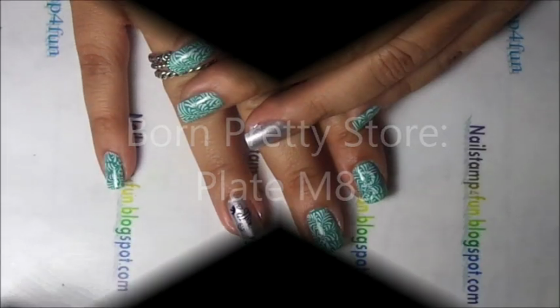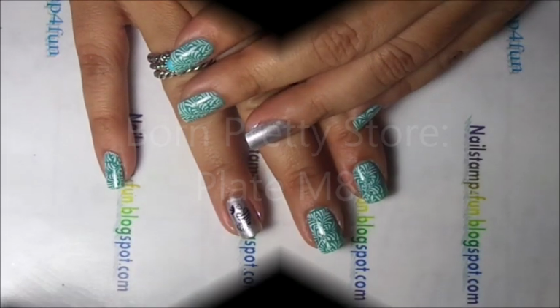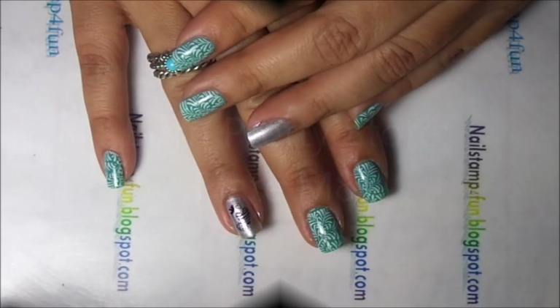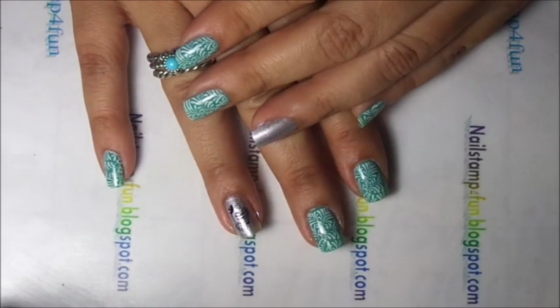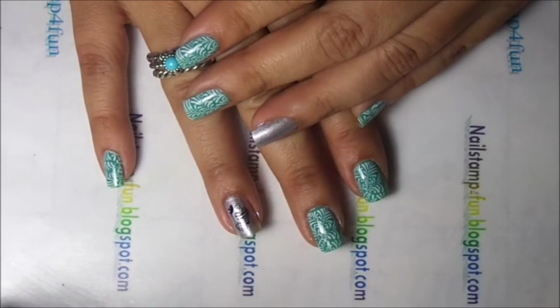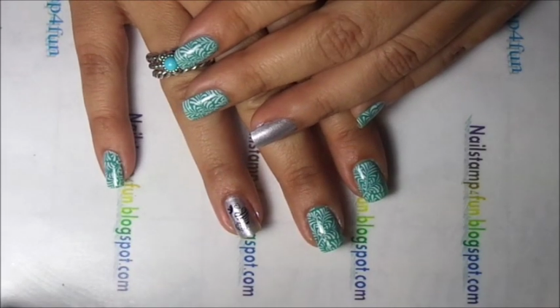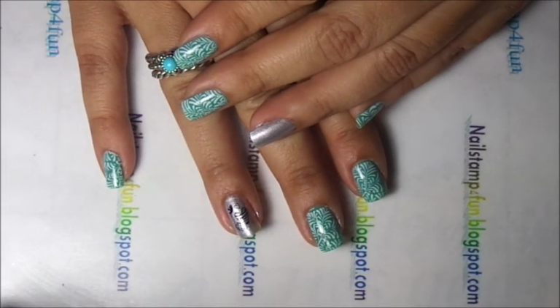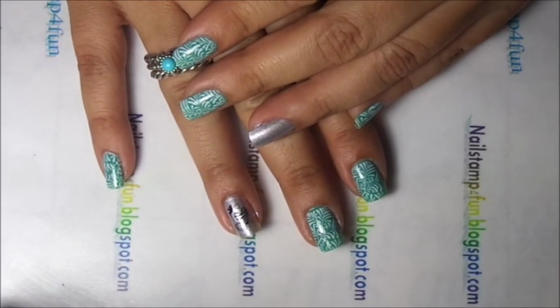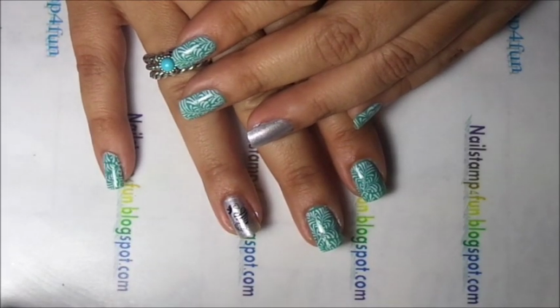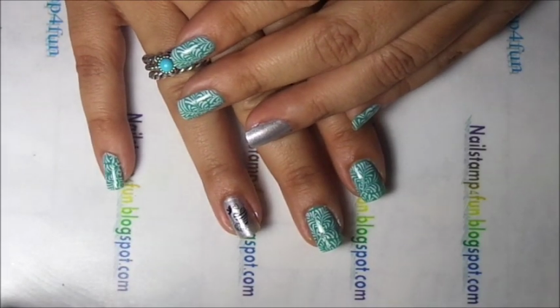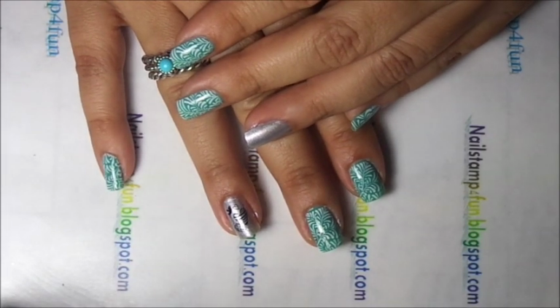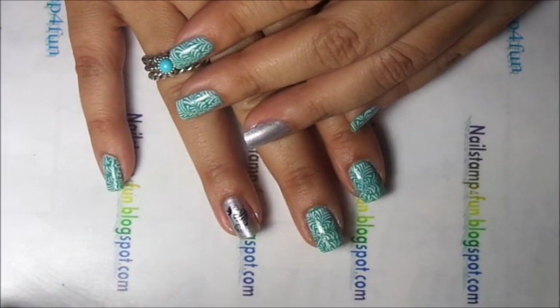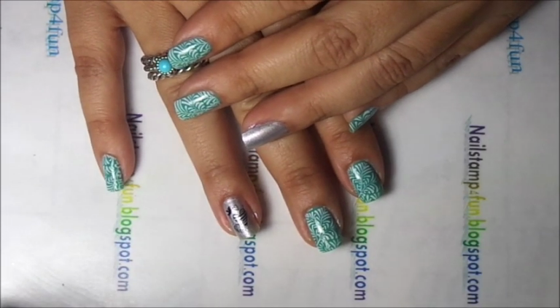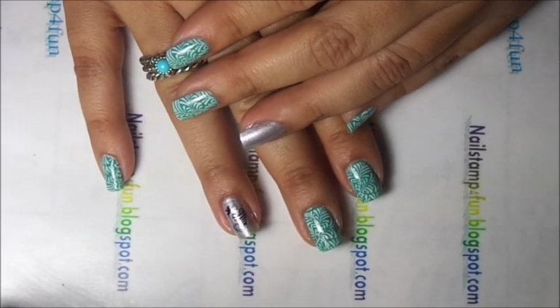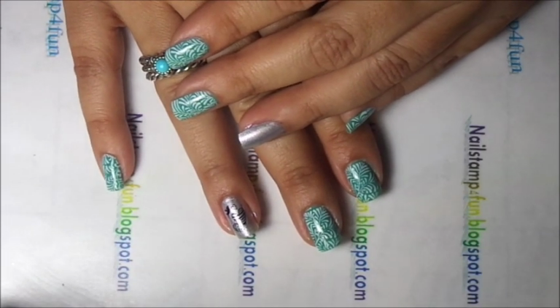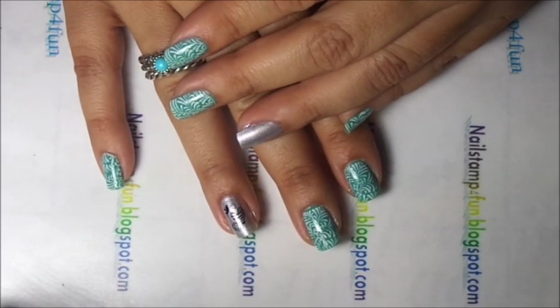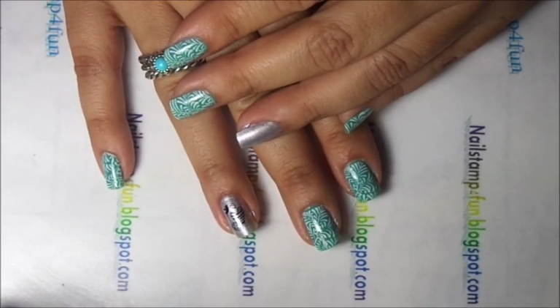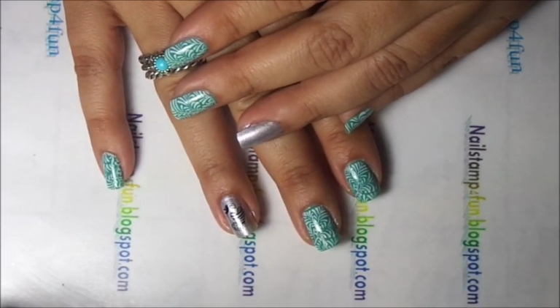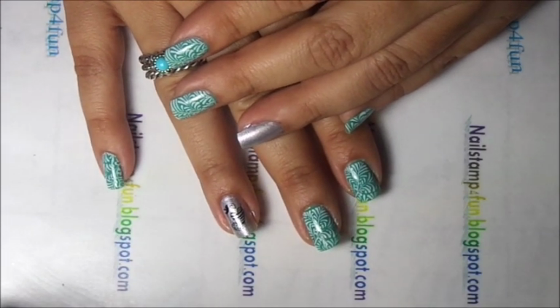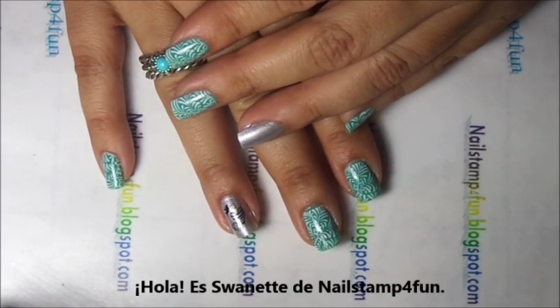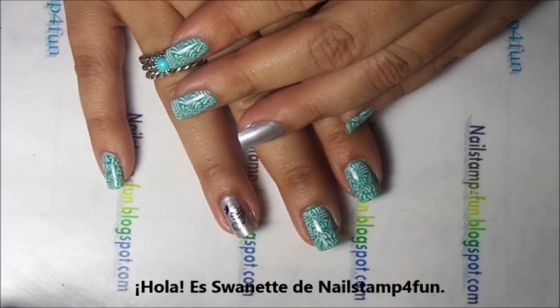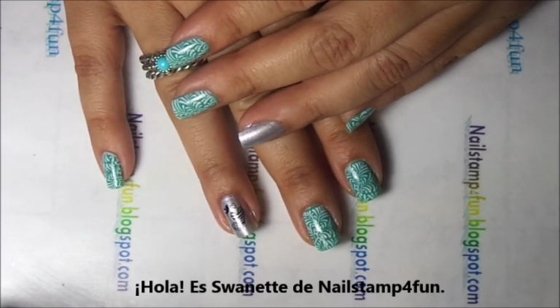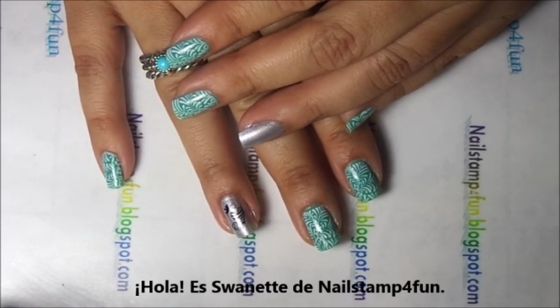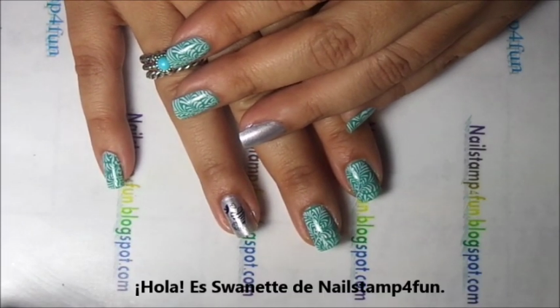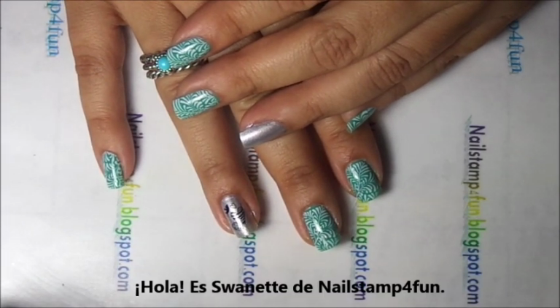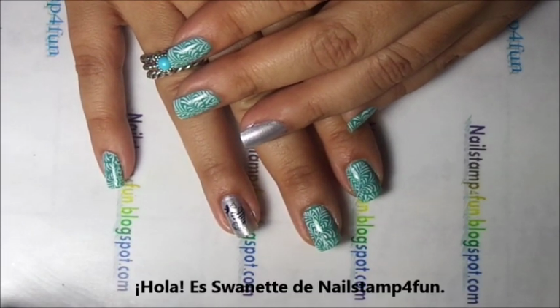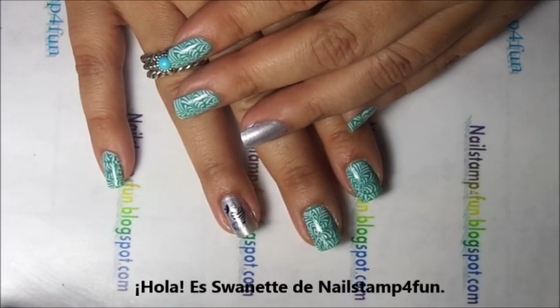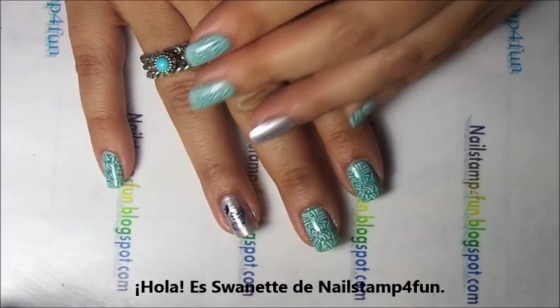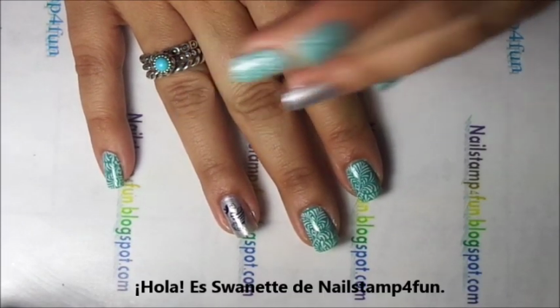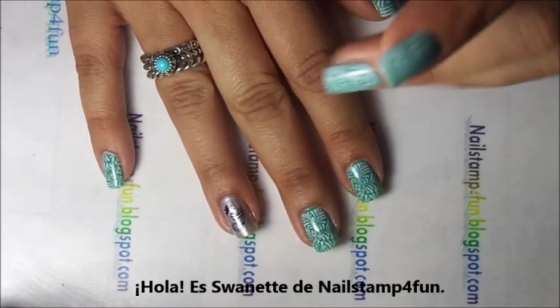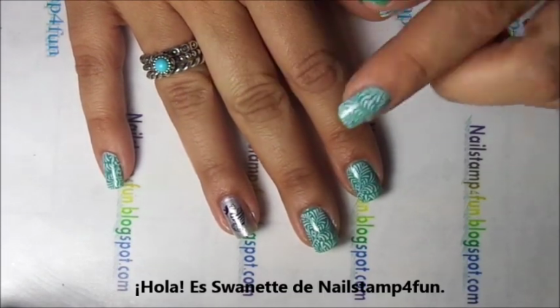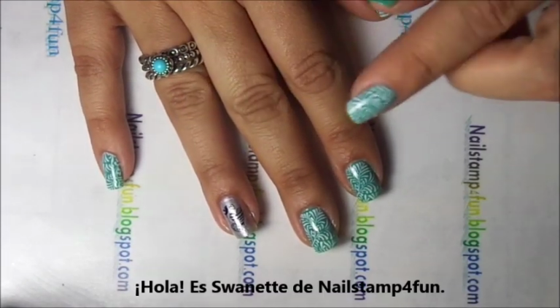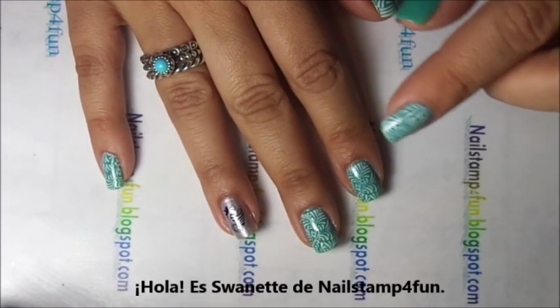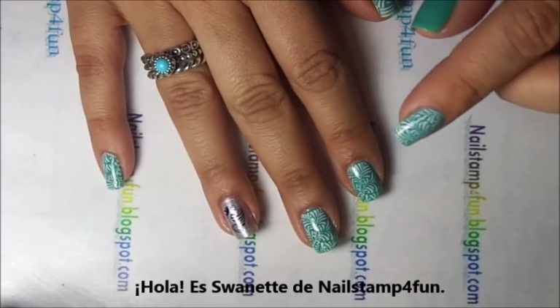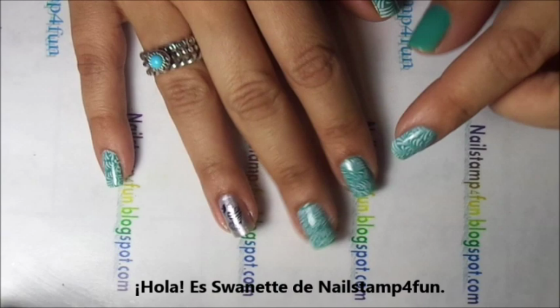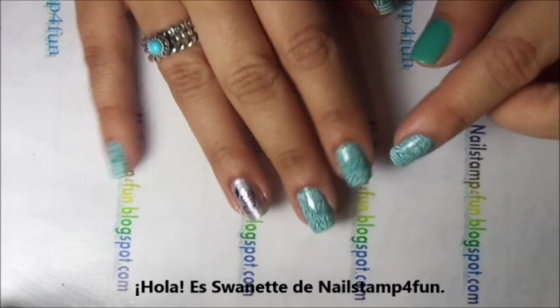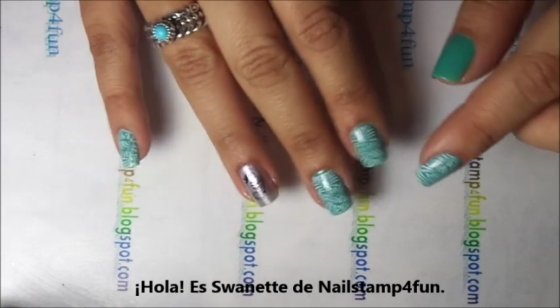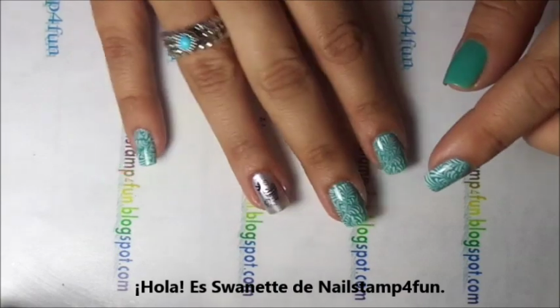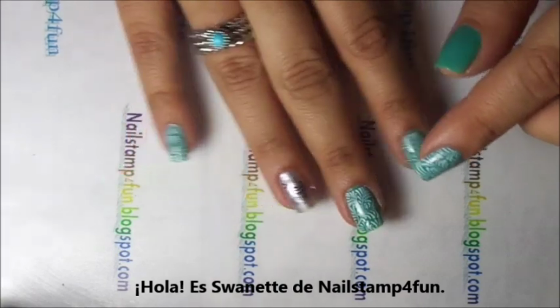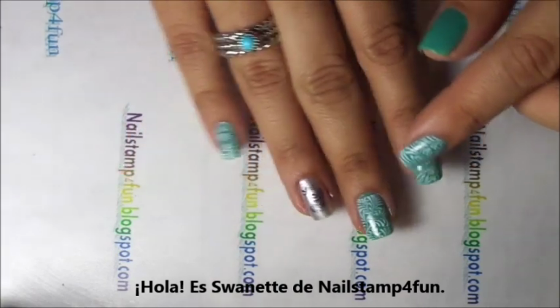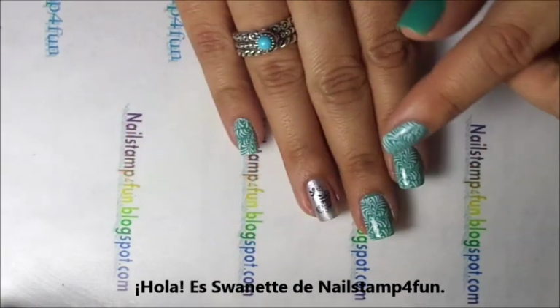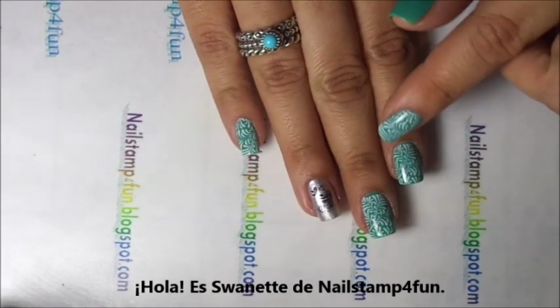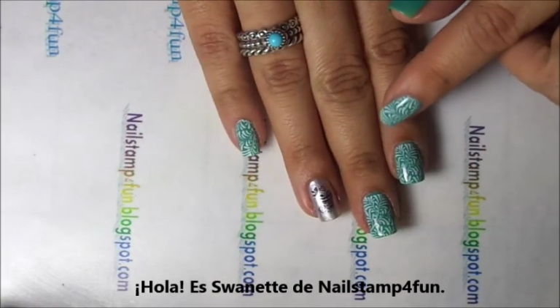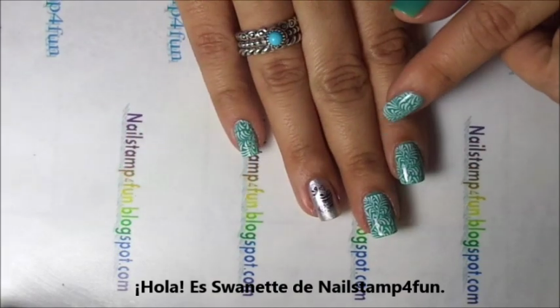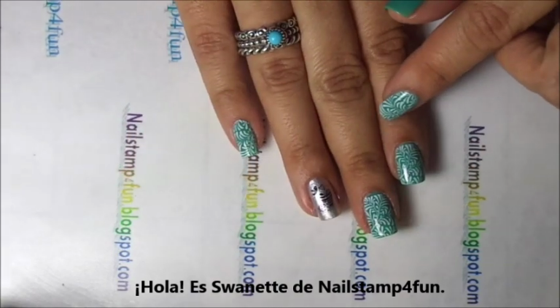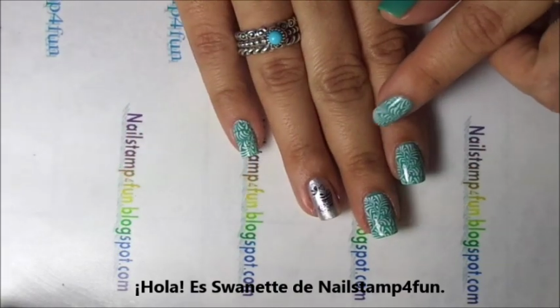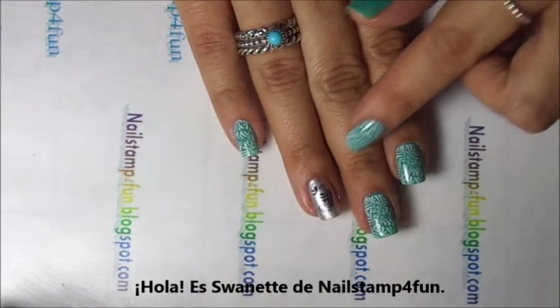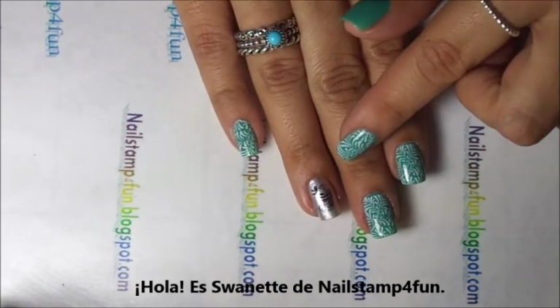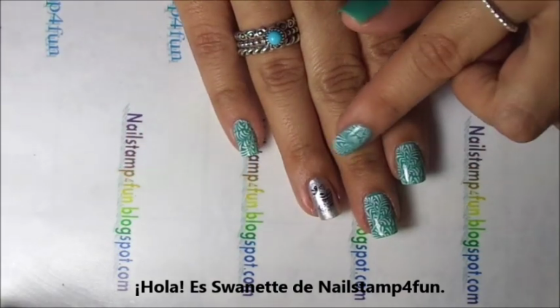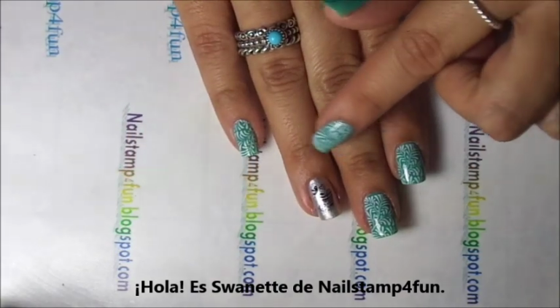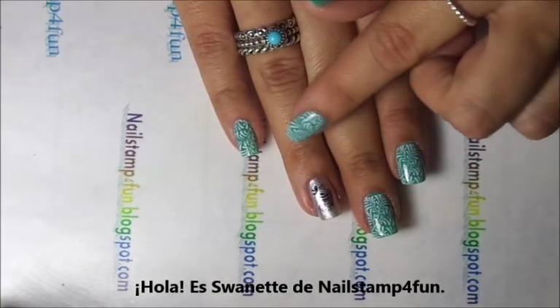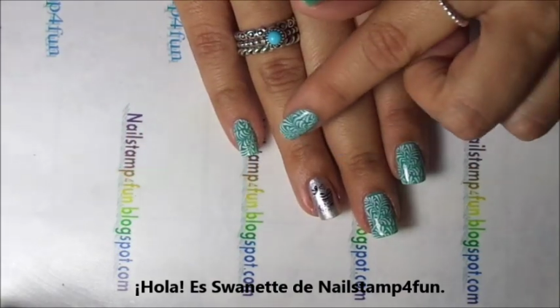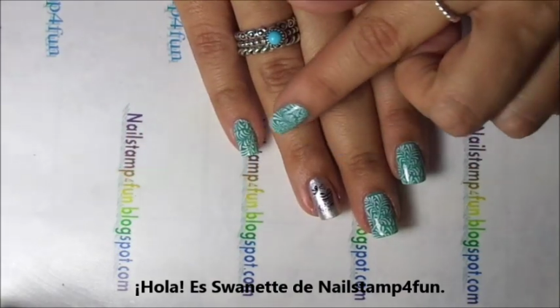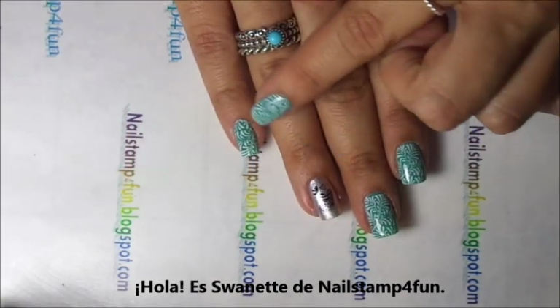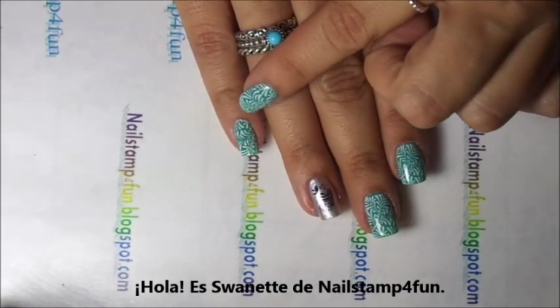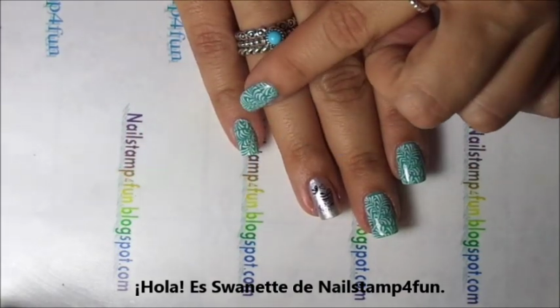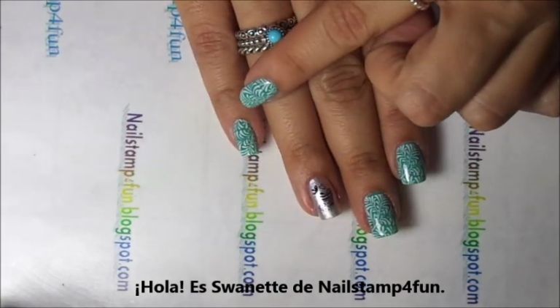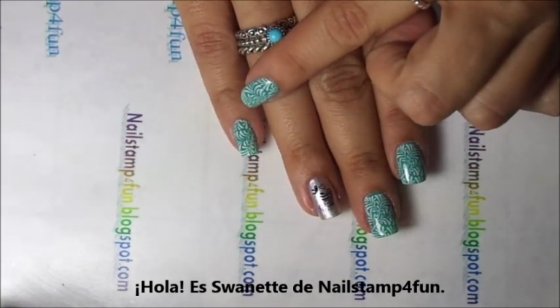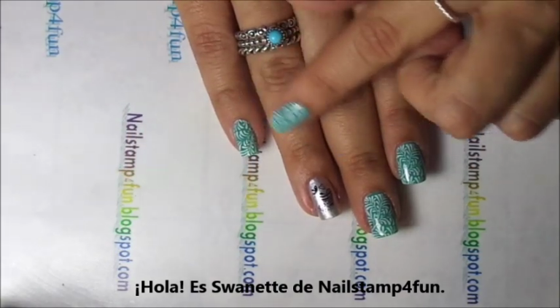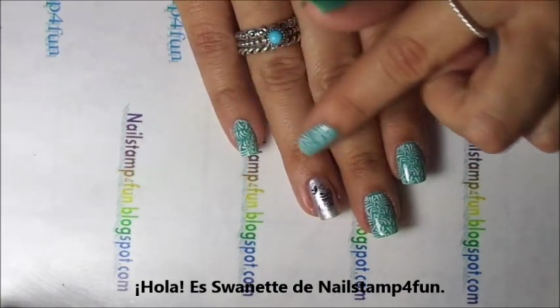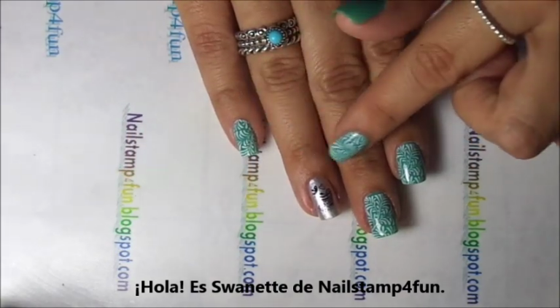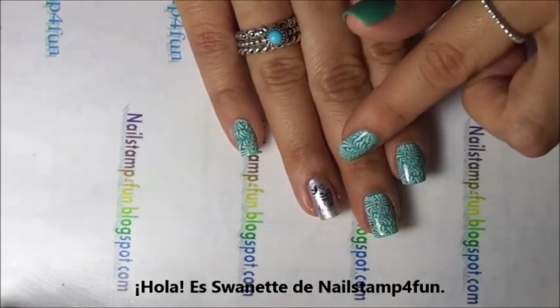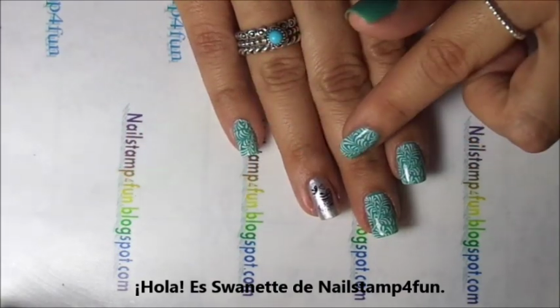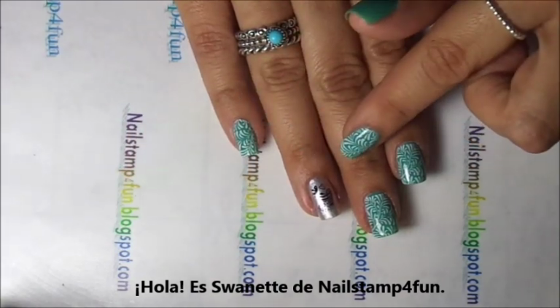Hello you guys, this is Swanette from Nail Stand For Fun. Today I want to show you guys how to create this beautiful simple mani.